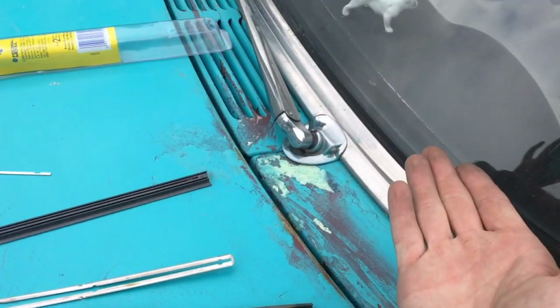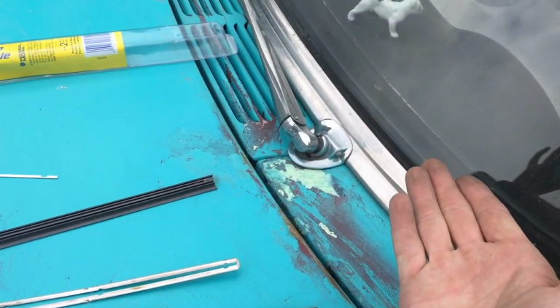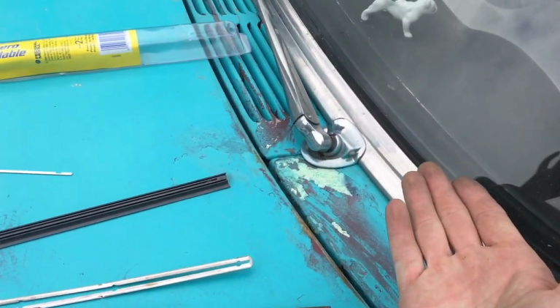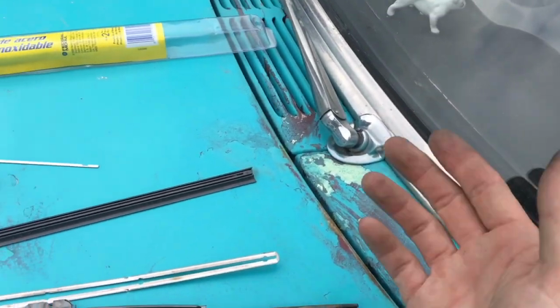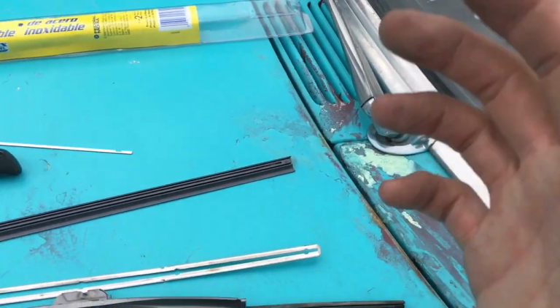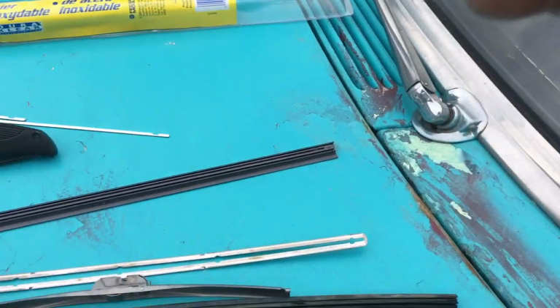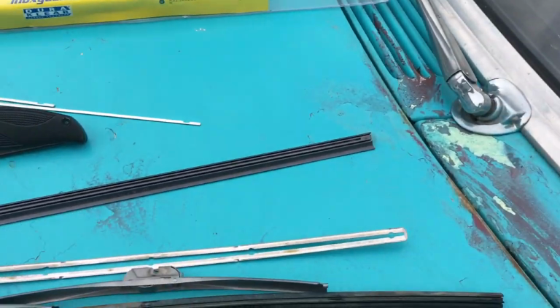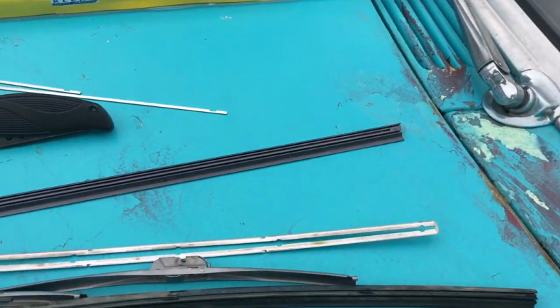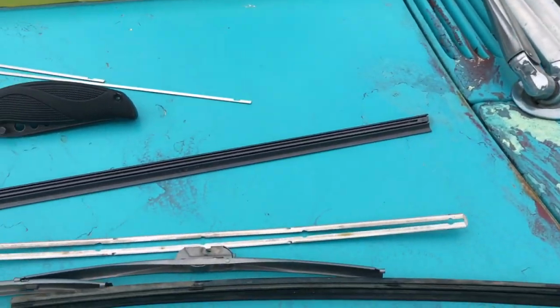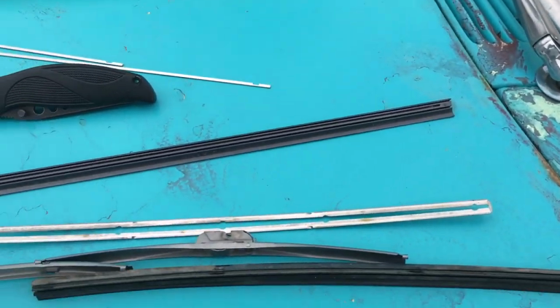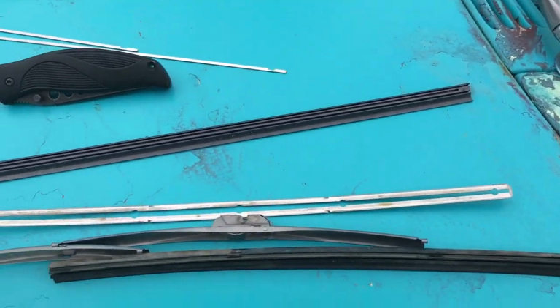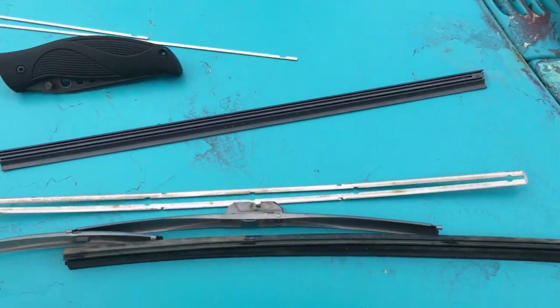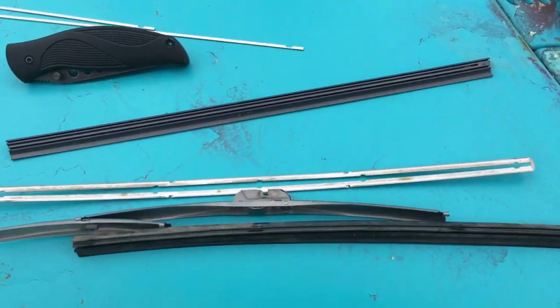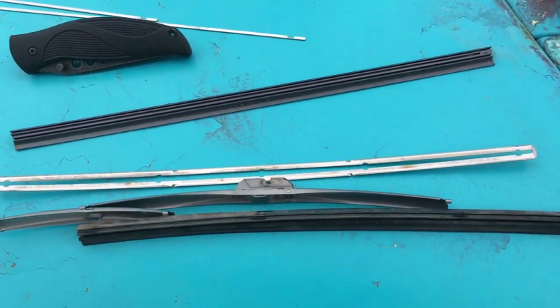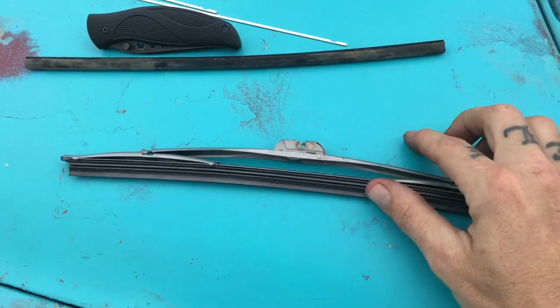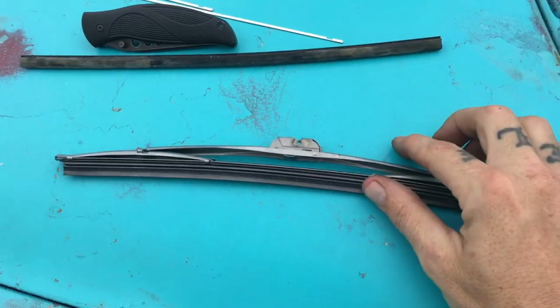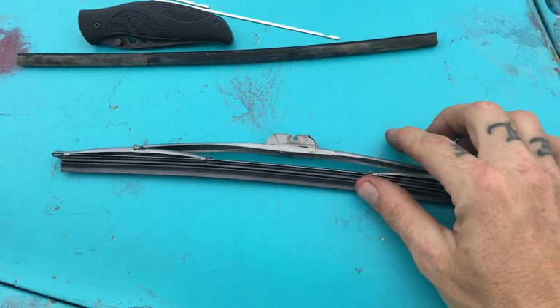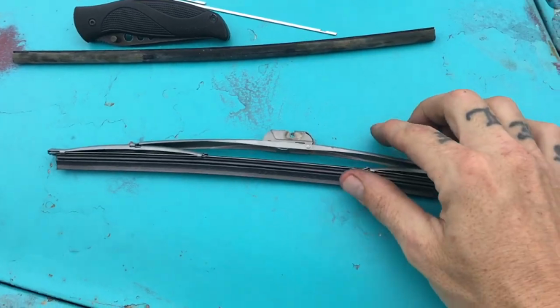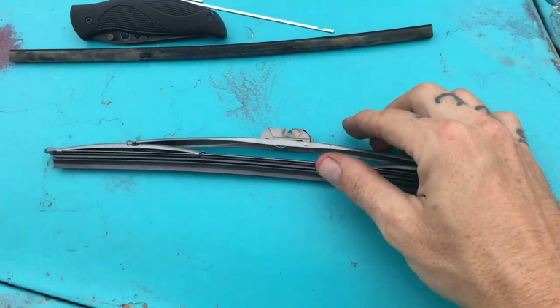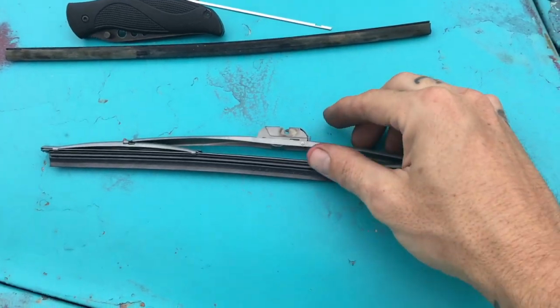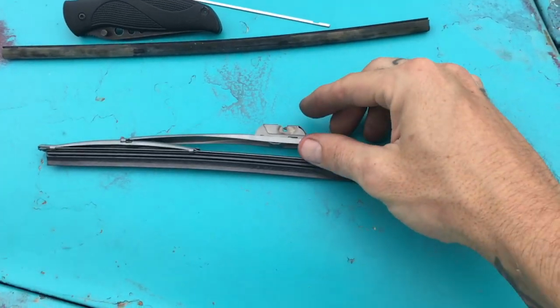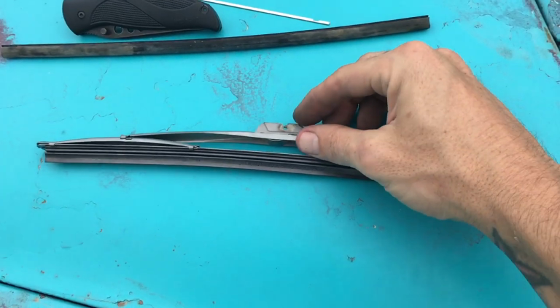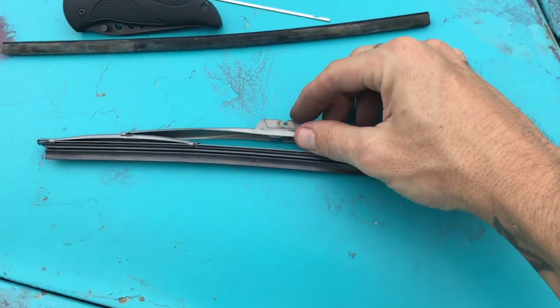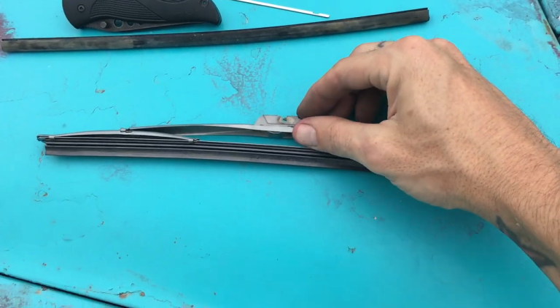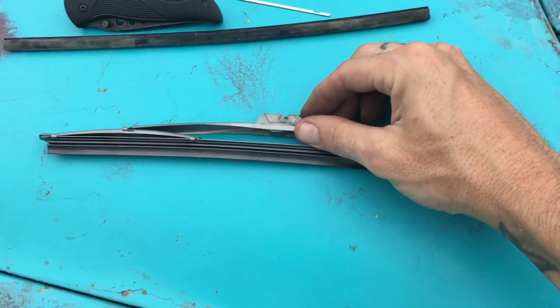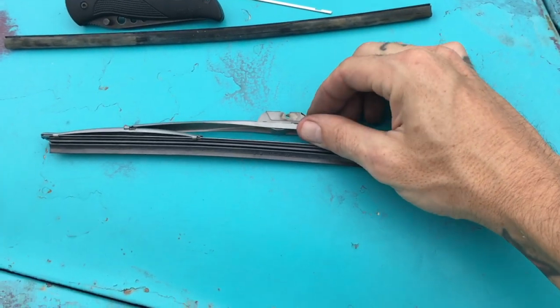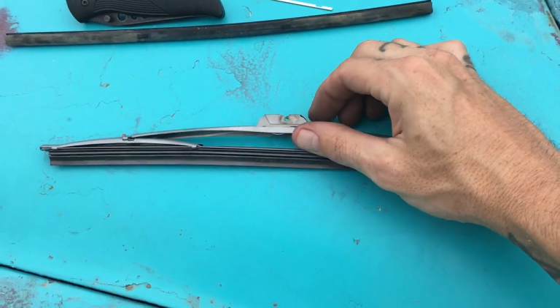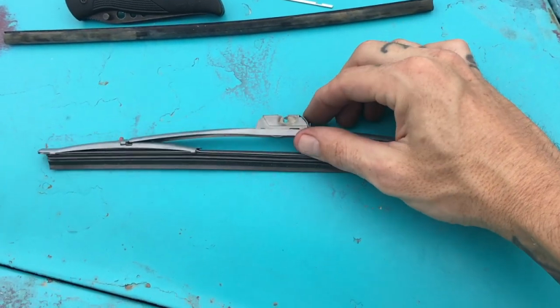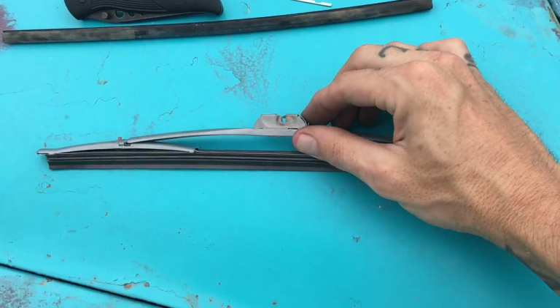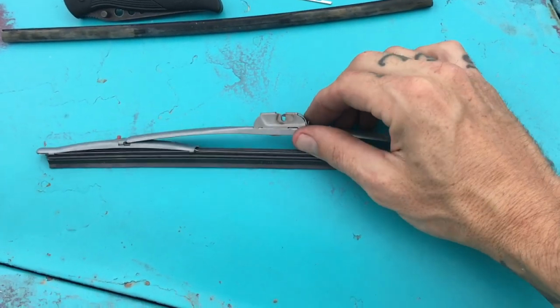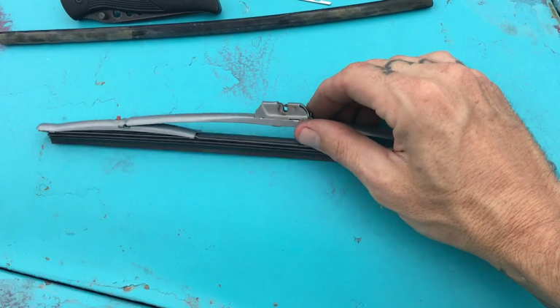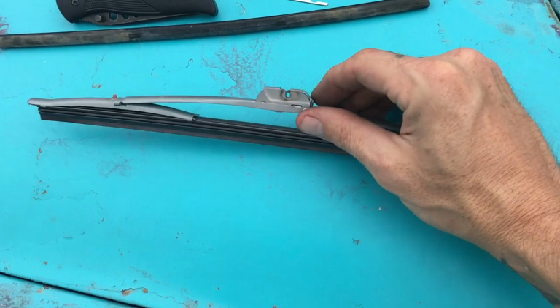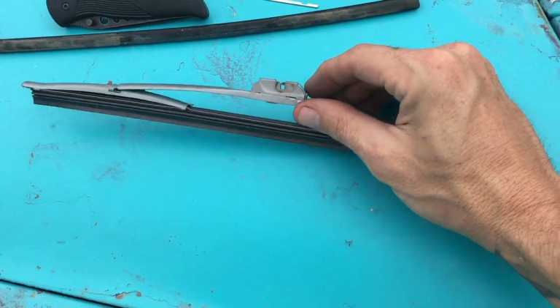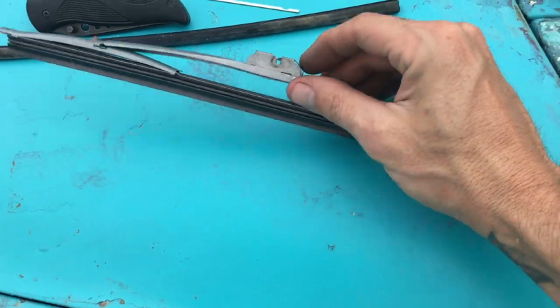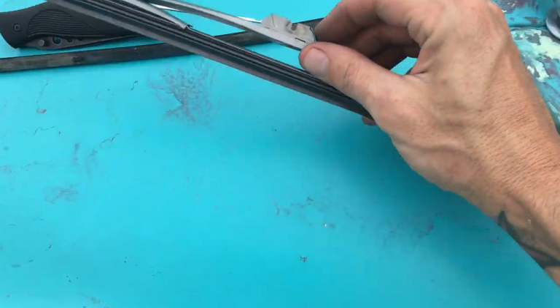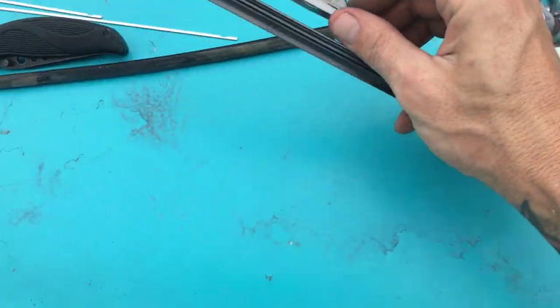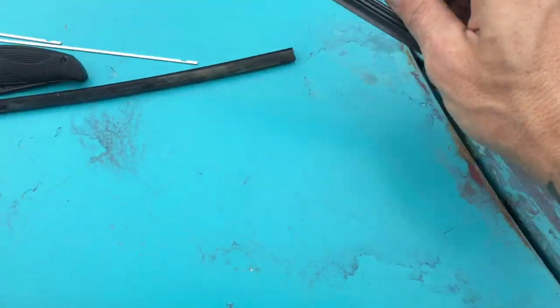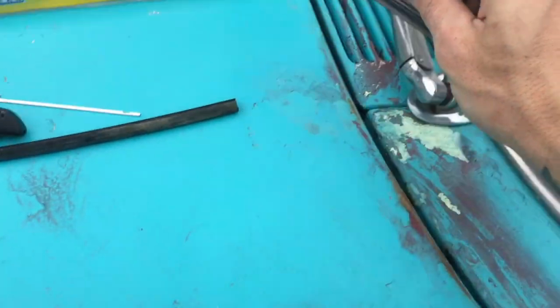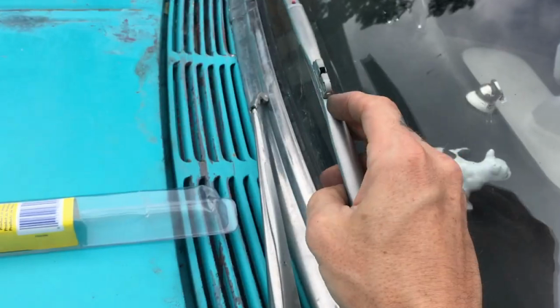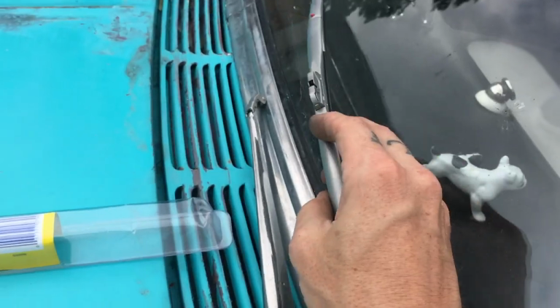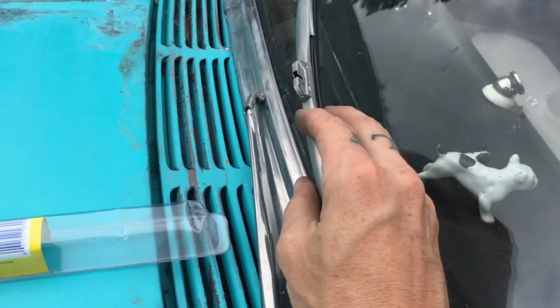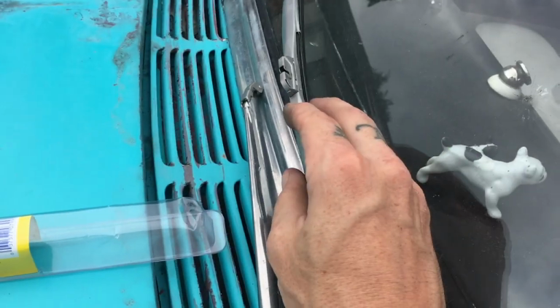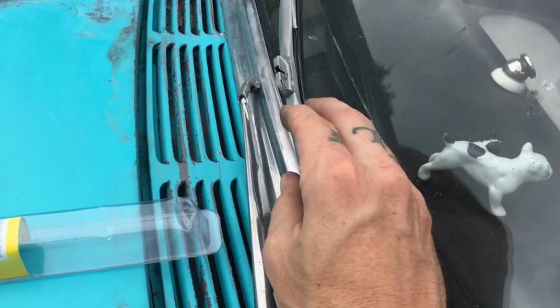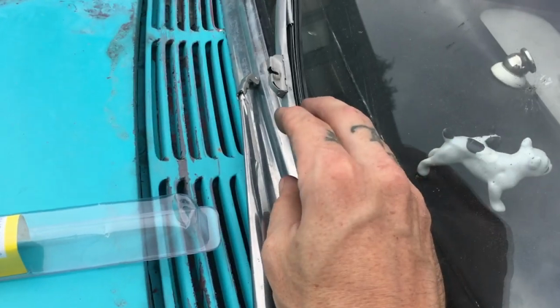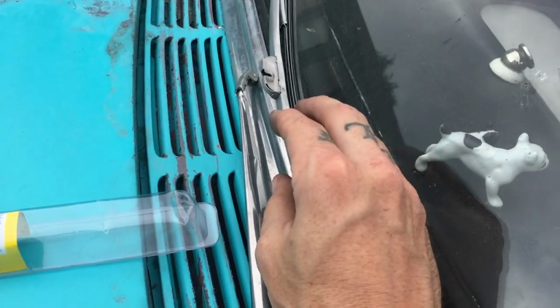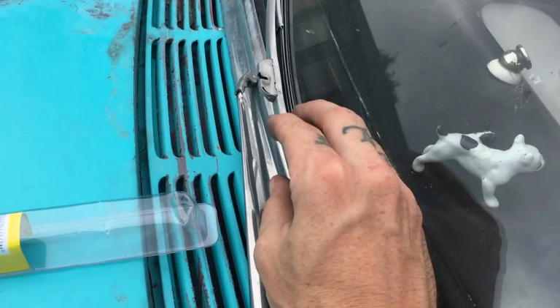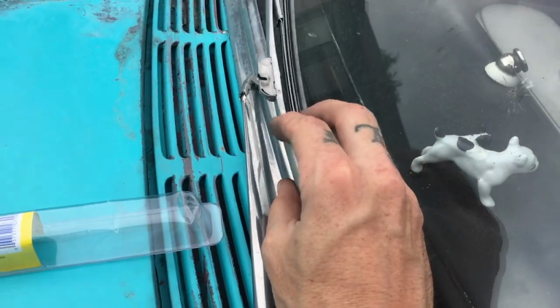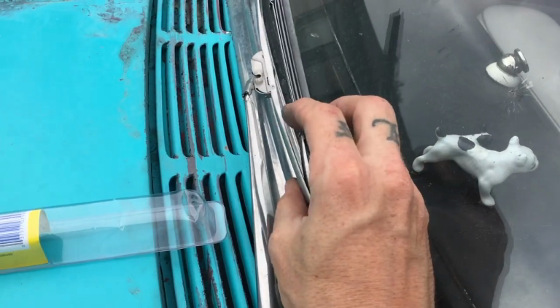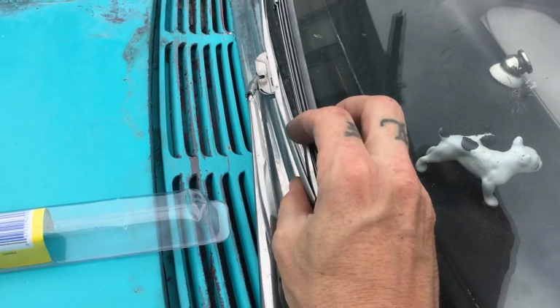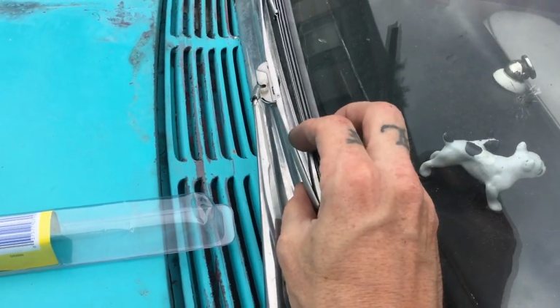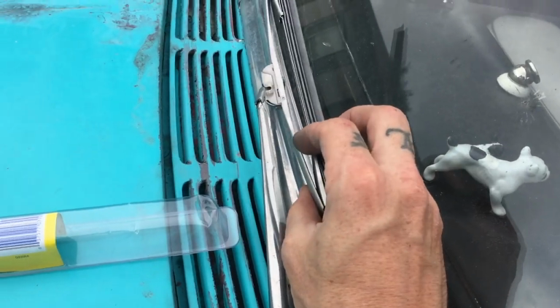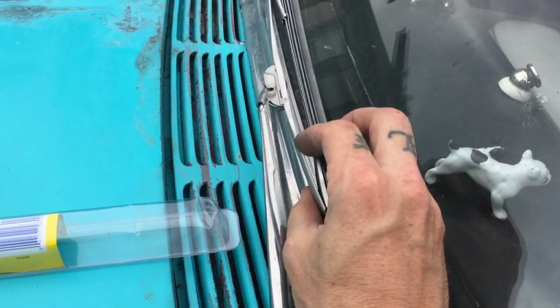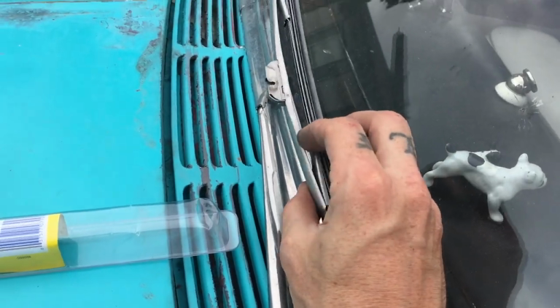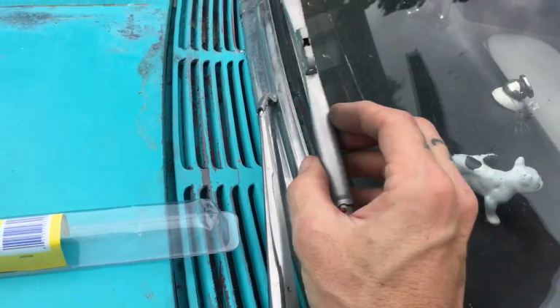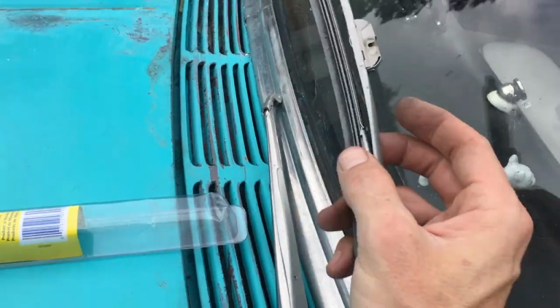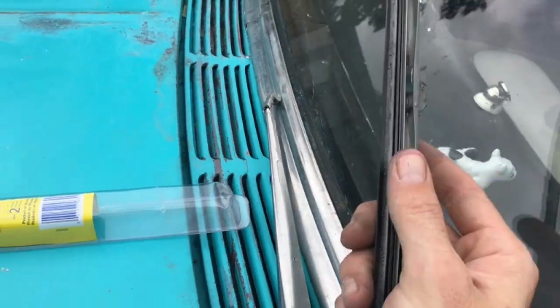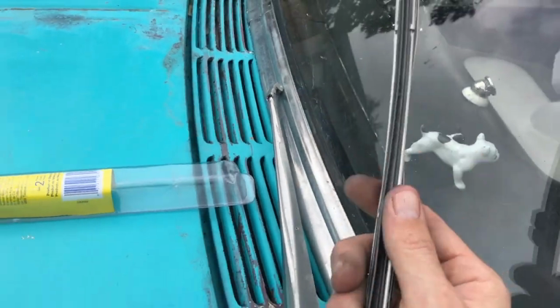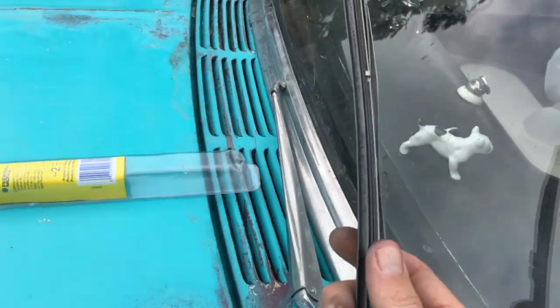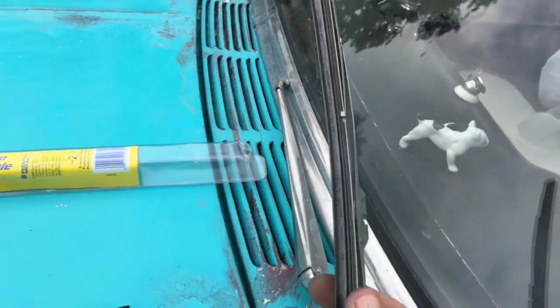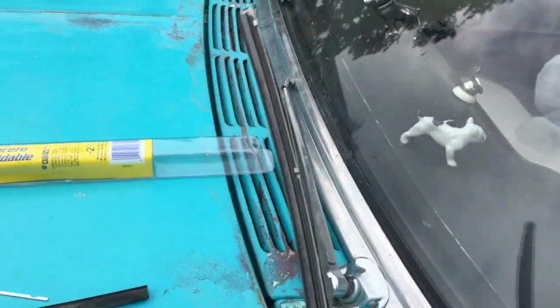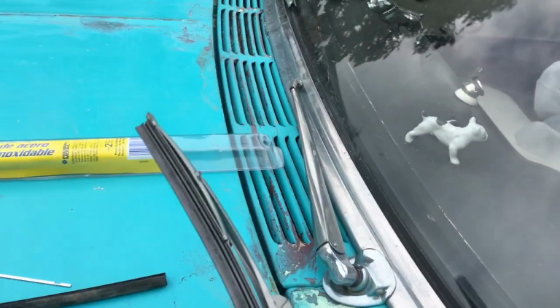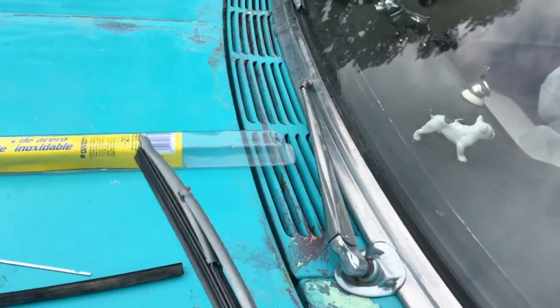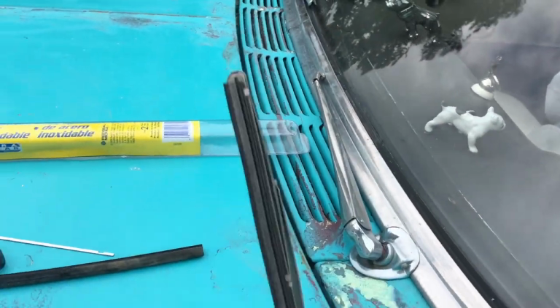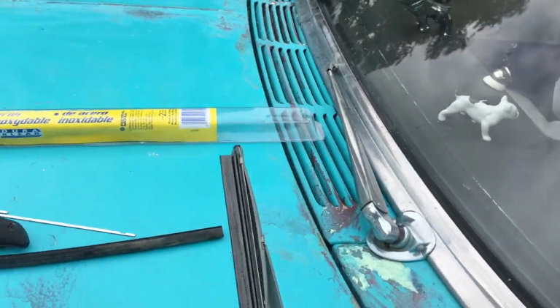Then you install this into this, and this into this, and put it back the way you took it off. Once you've reassembled, just pull the pin and put it back on the wiper arm. Pretty easy.